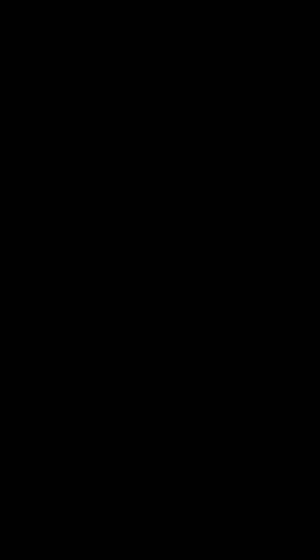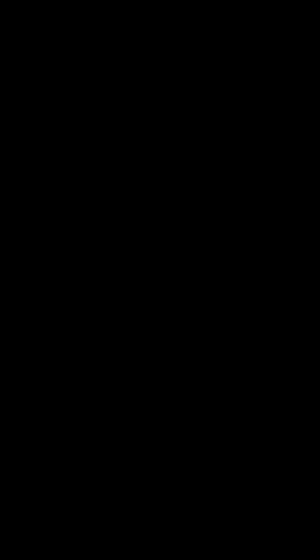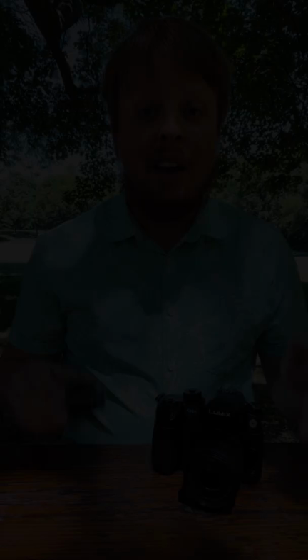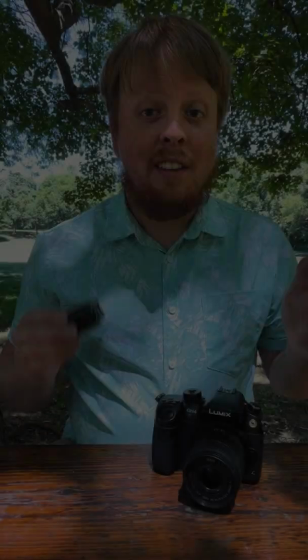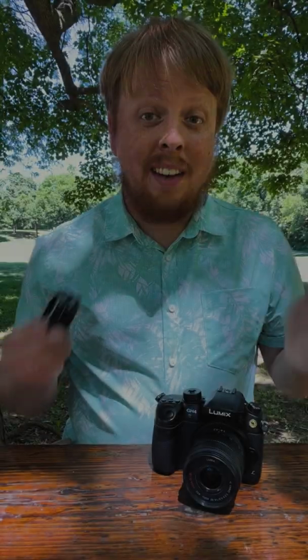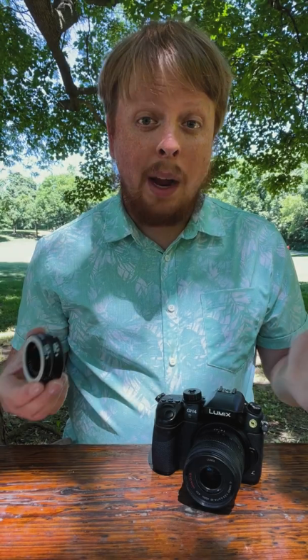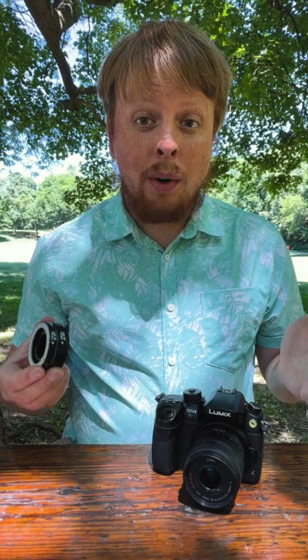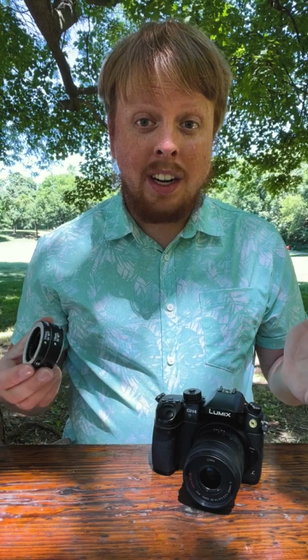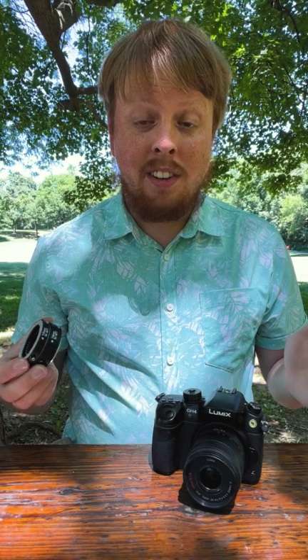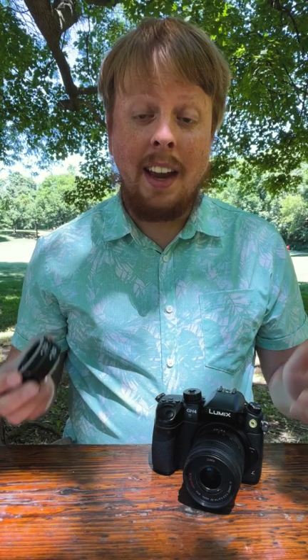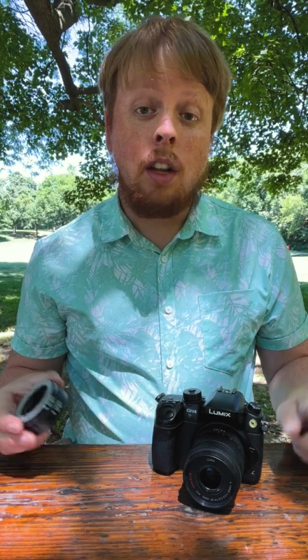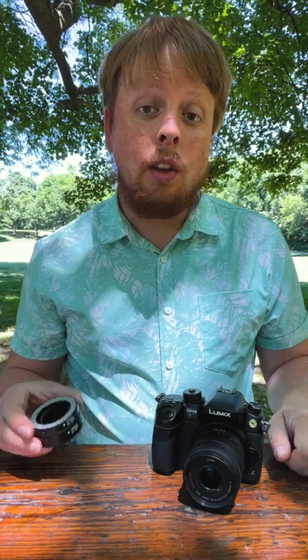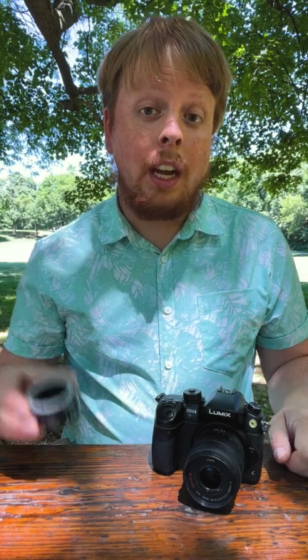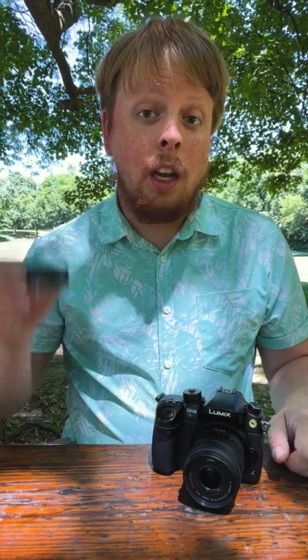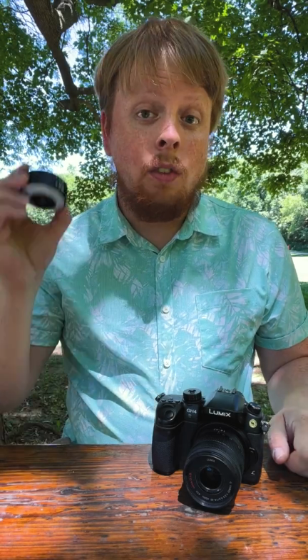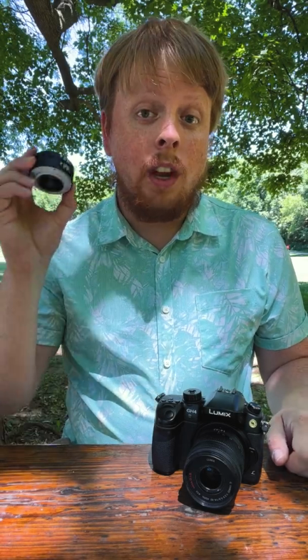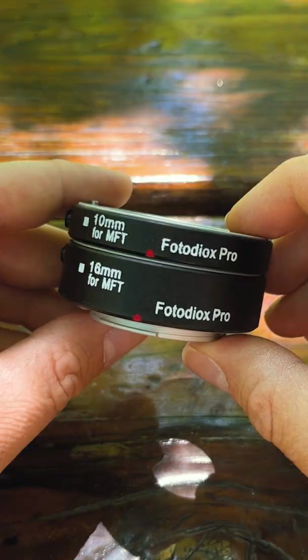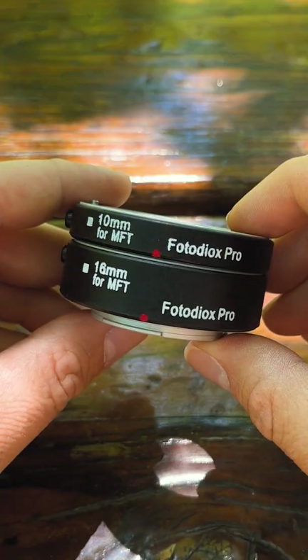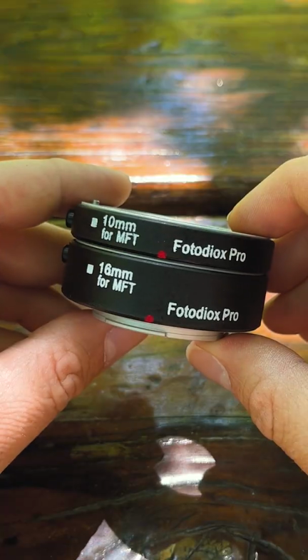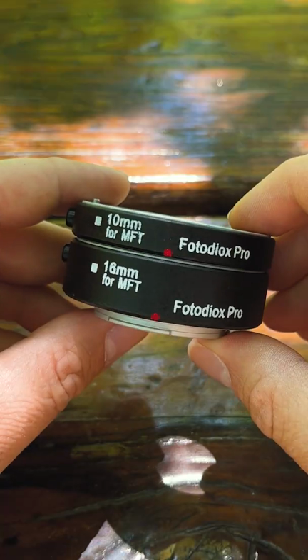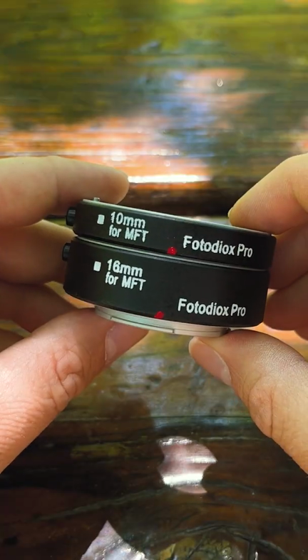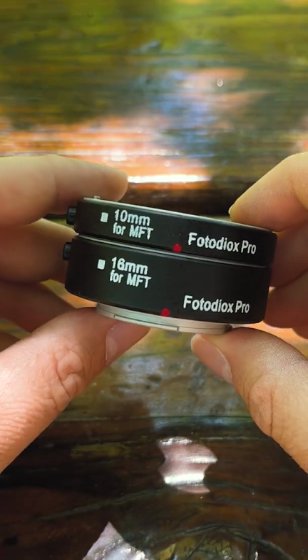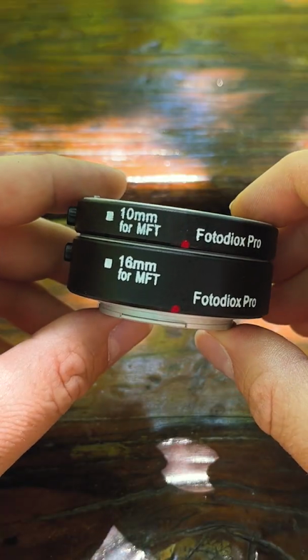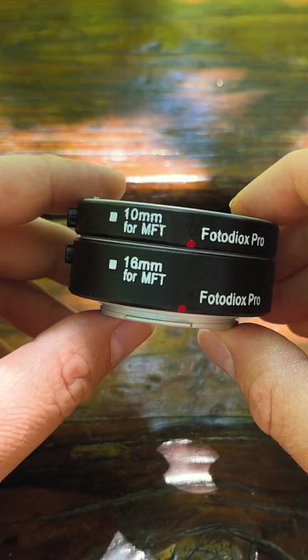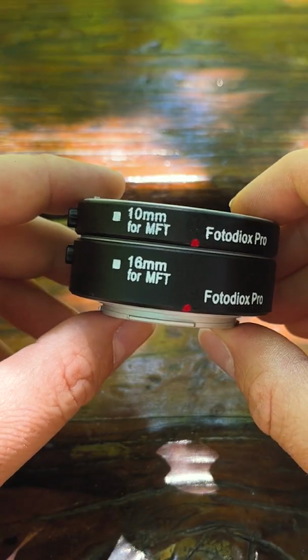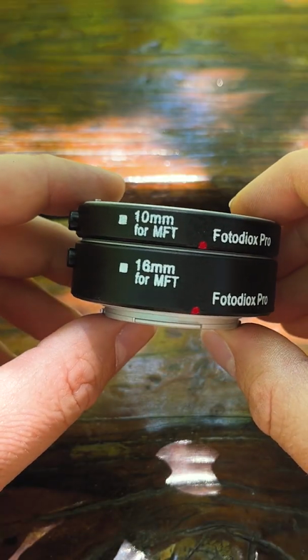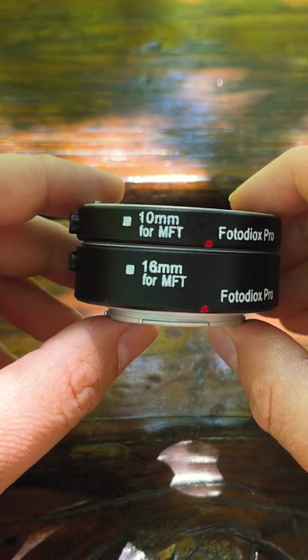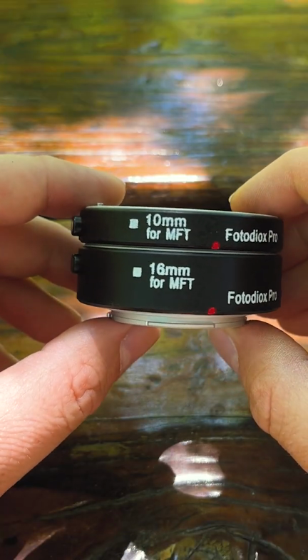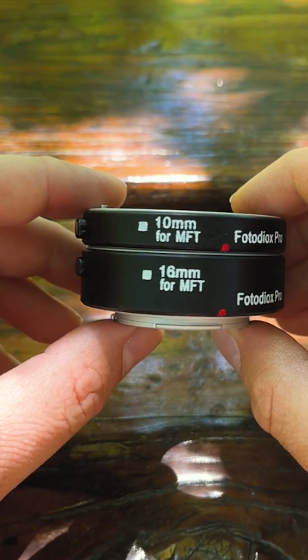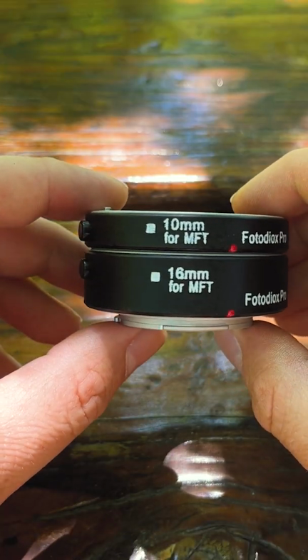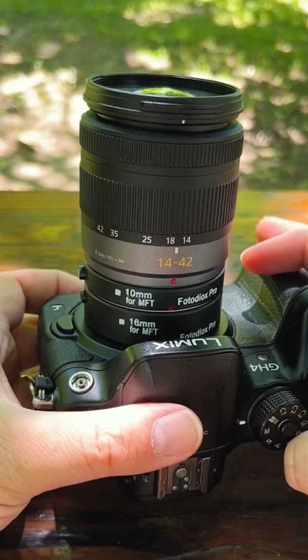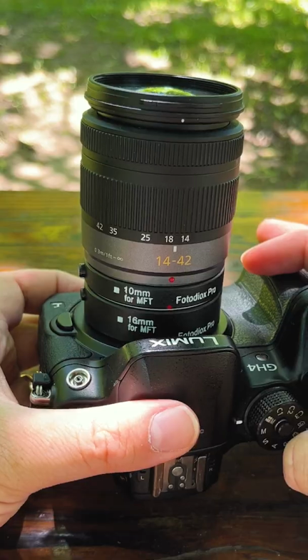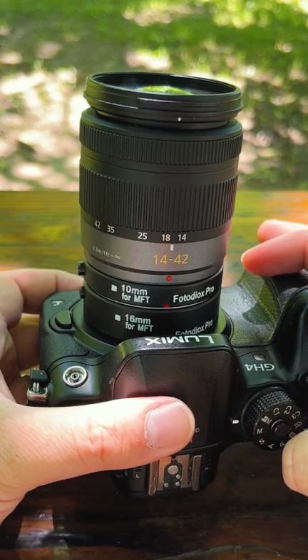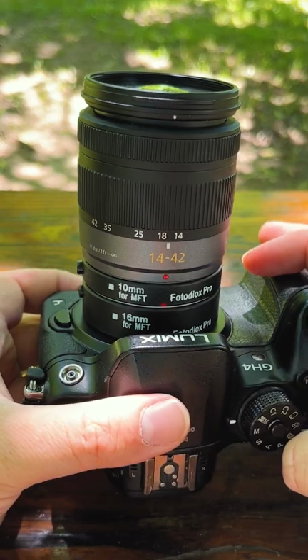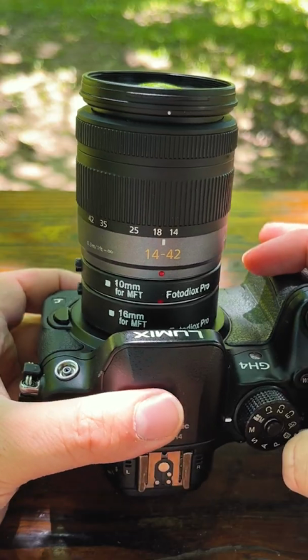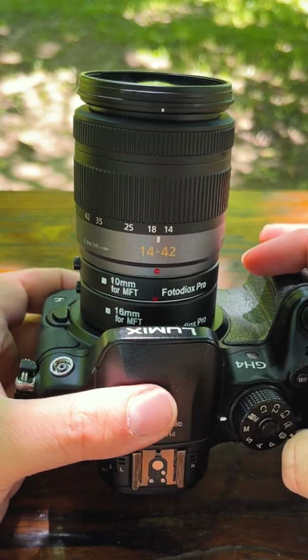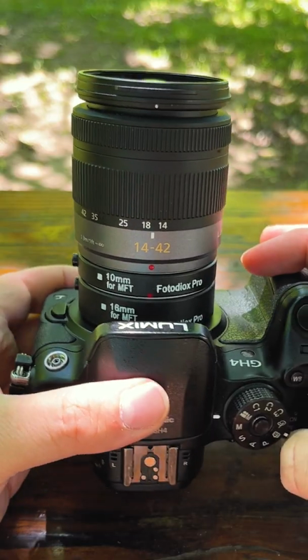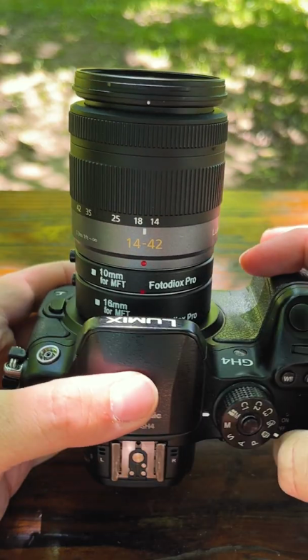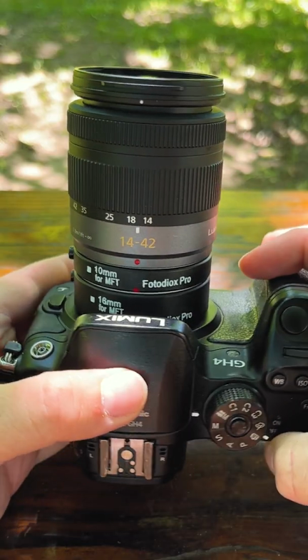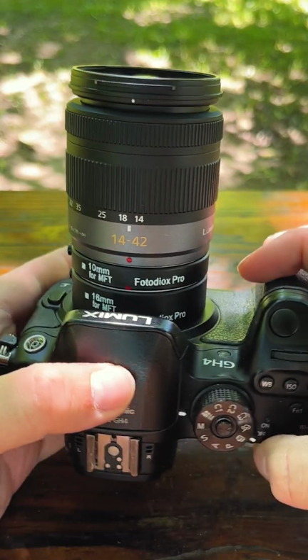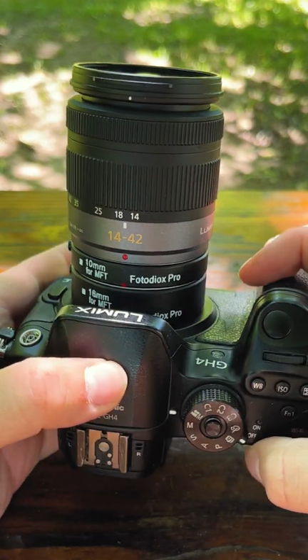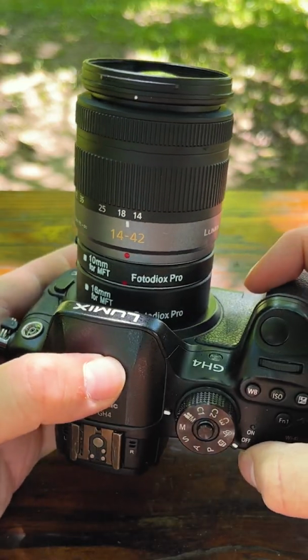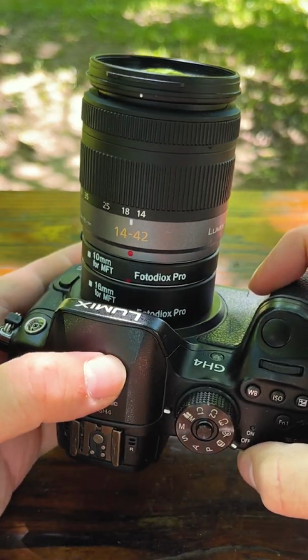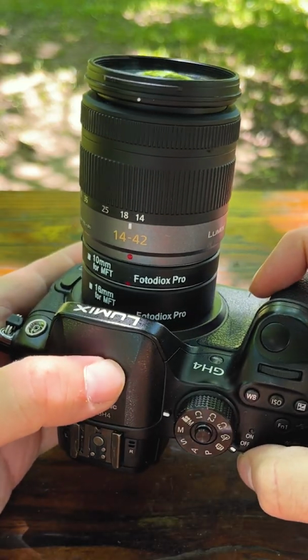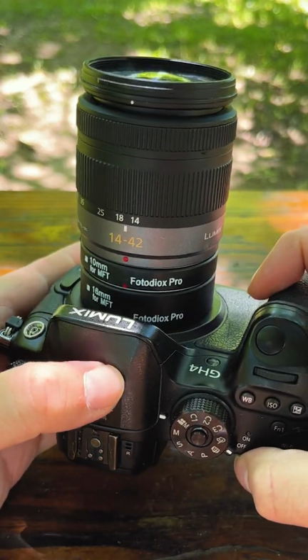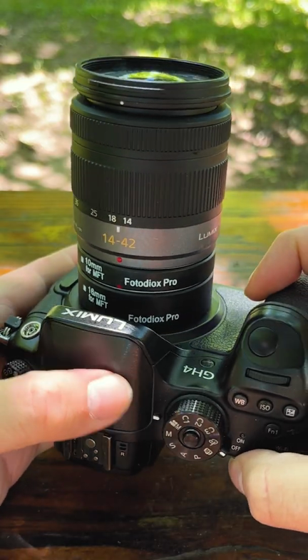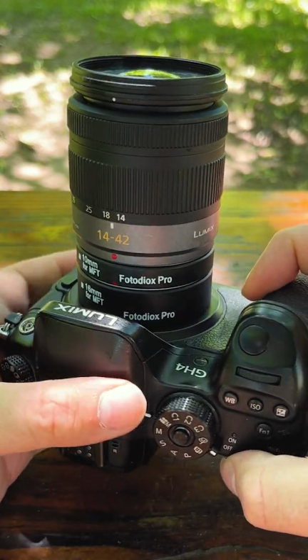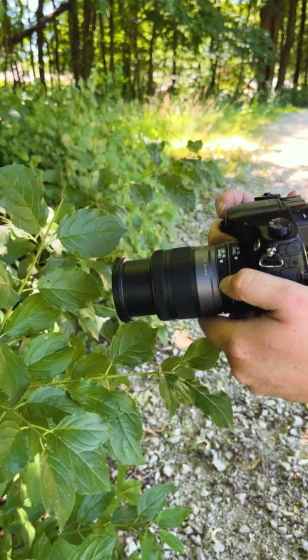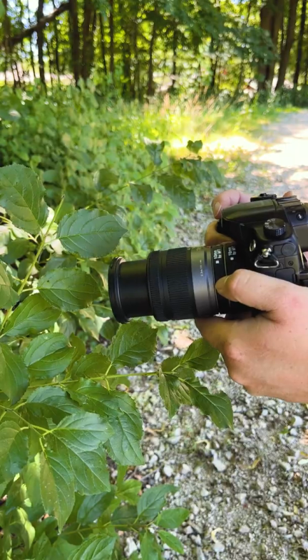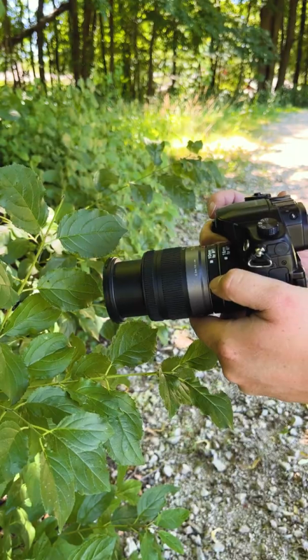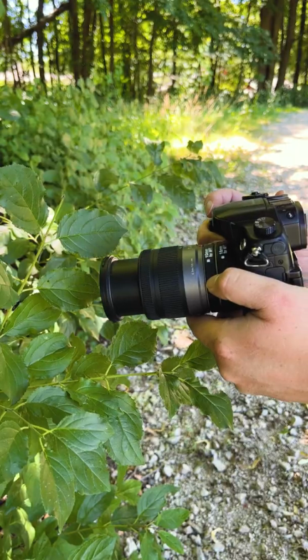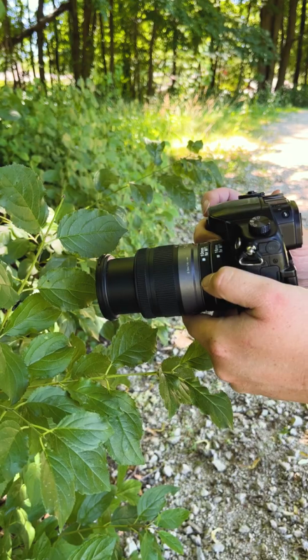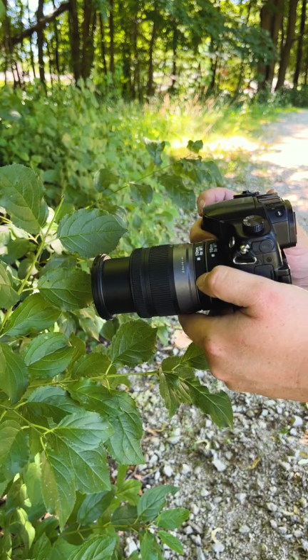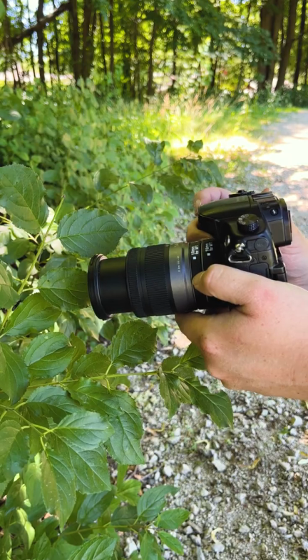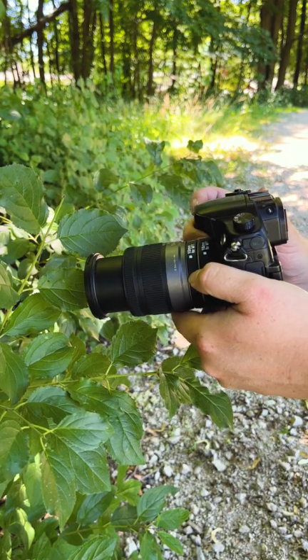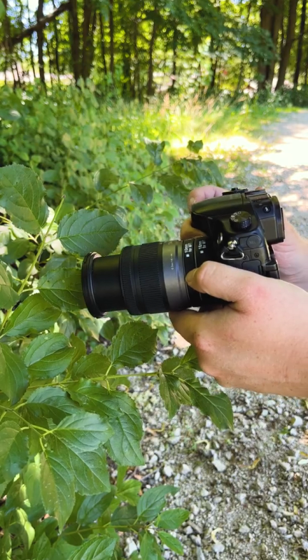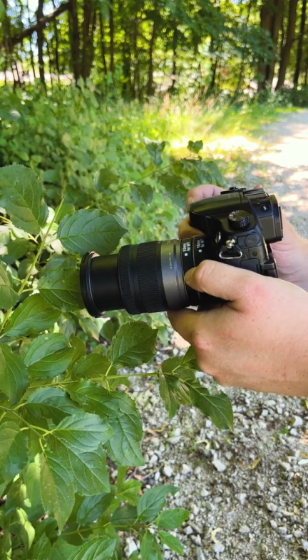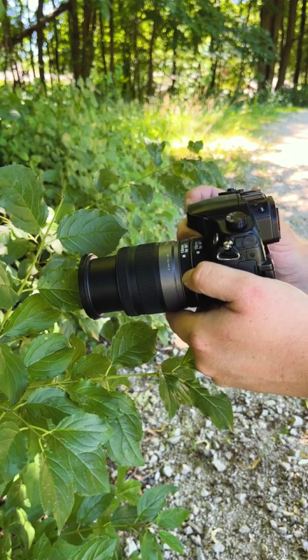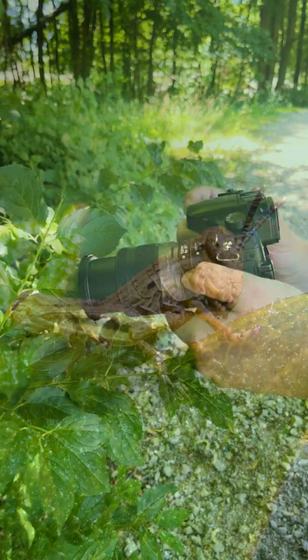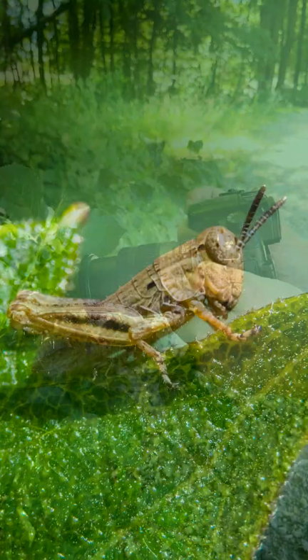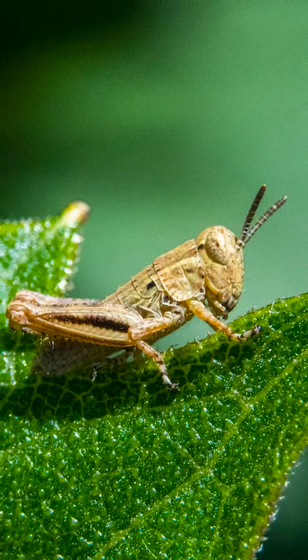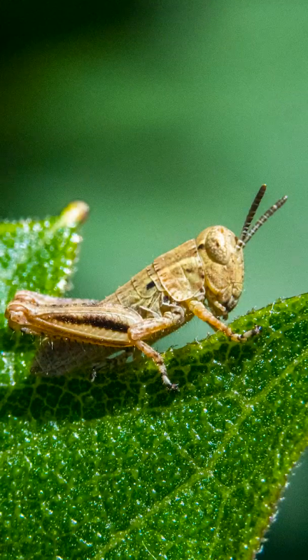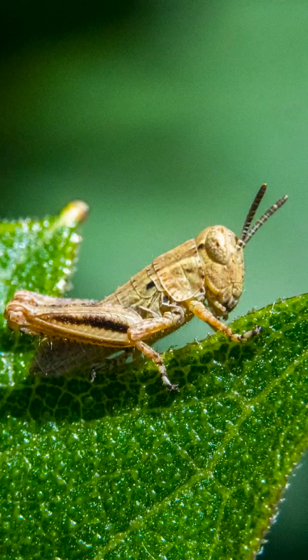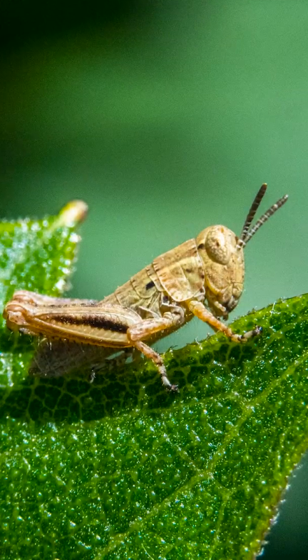Today we're going to take a look at using auto macro extension tubes on your micro four-thirds camera to shoot macro photography like this.